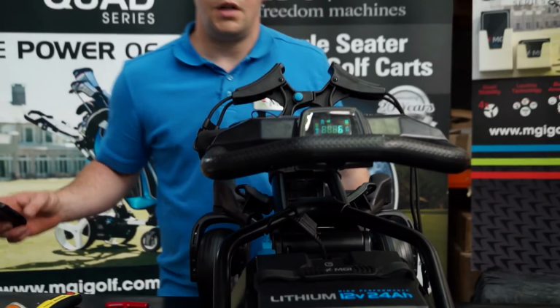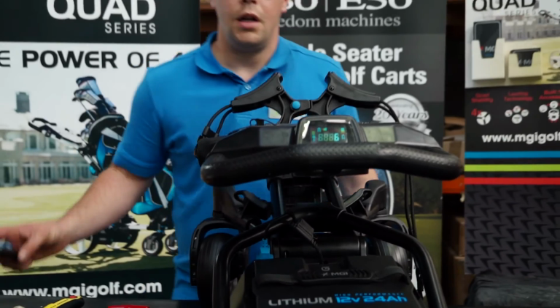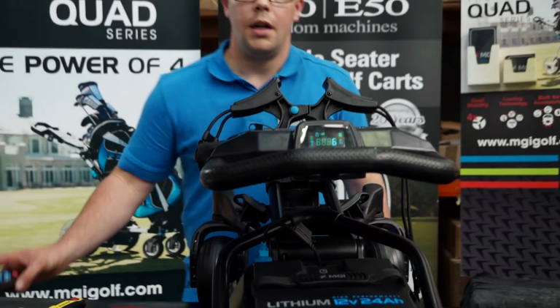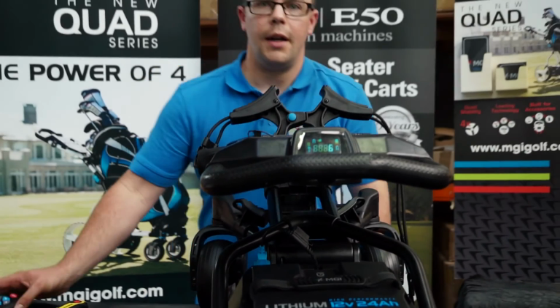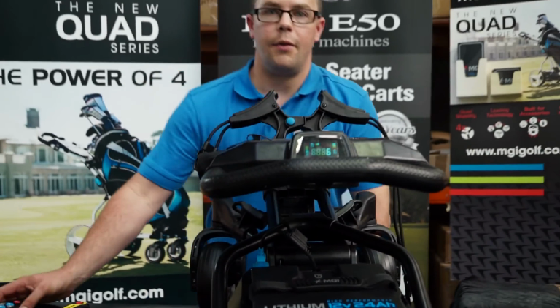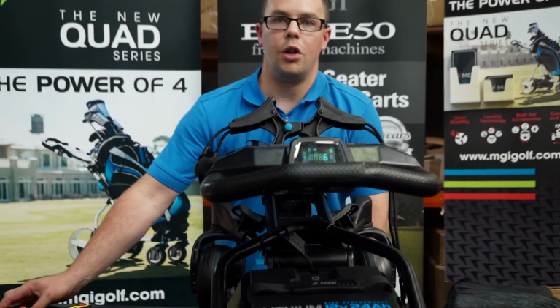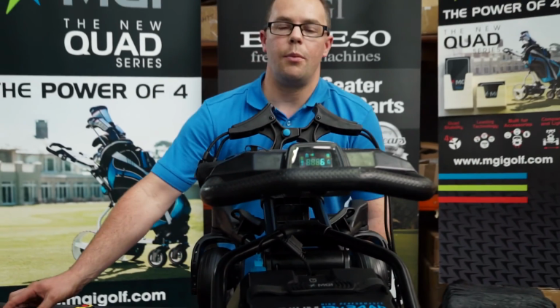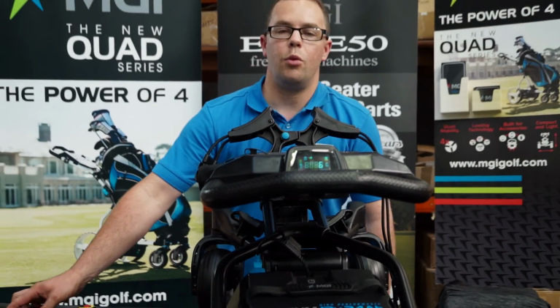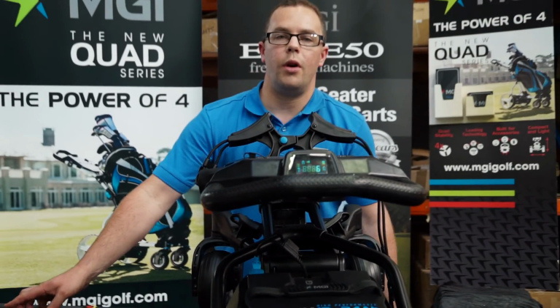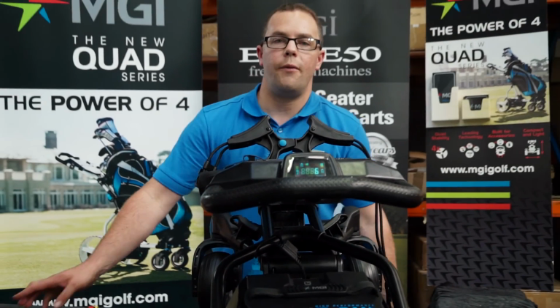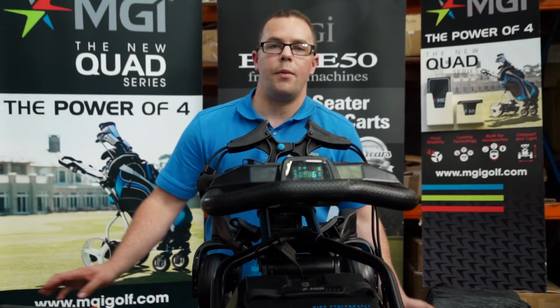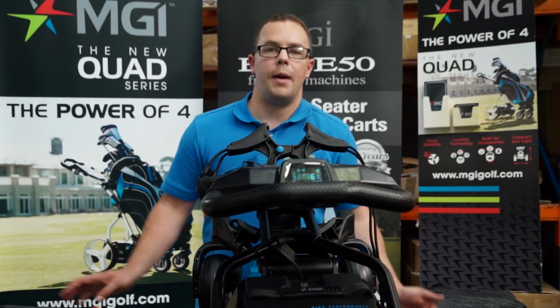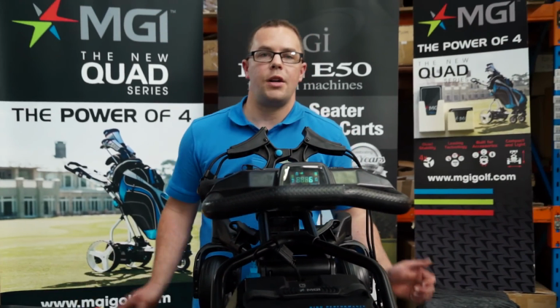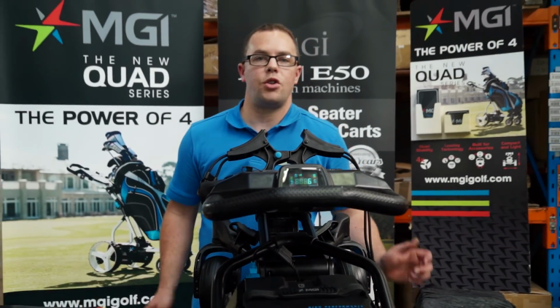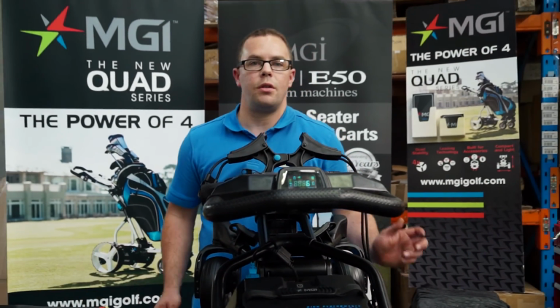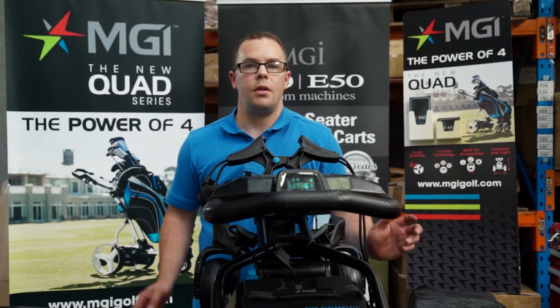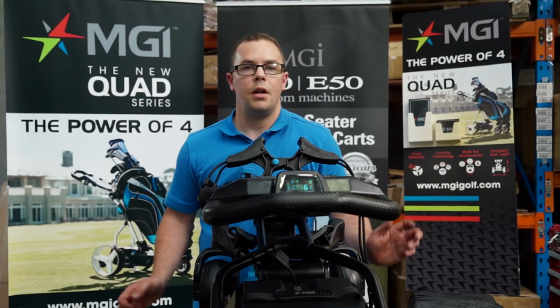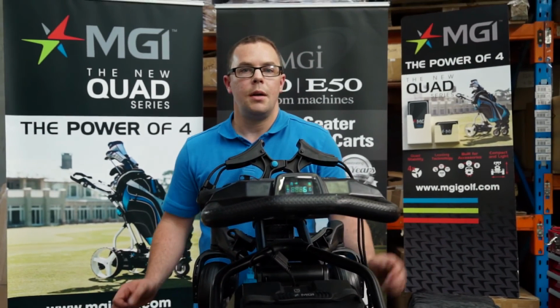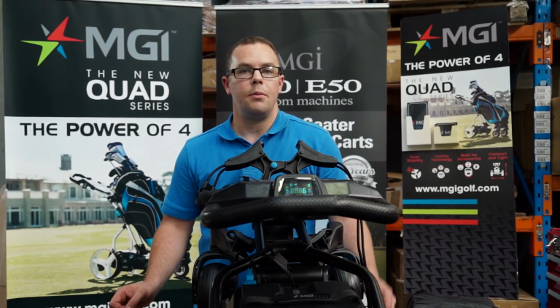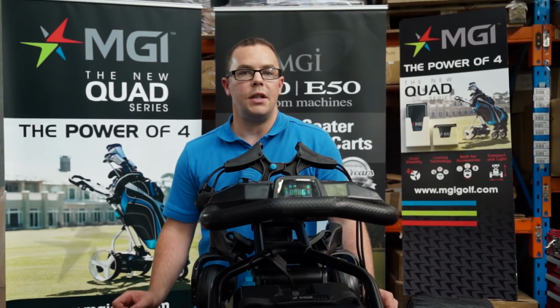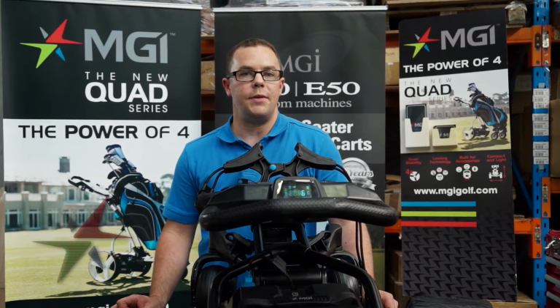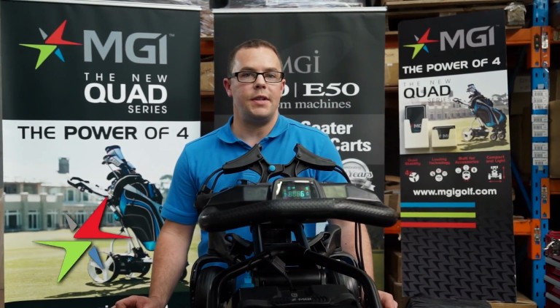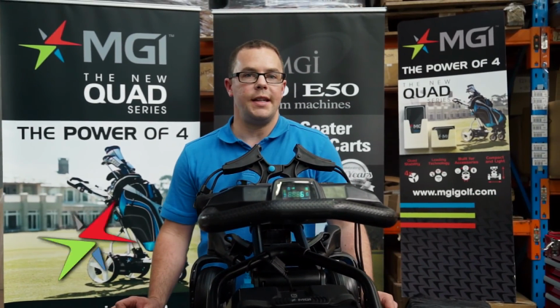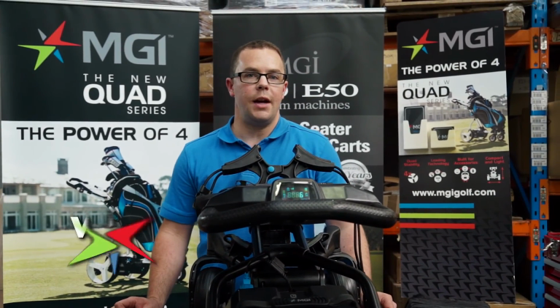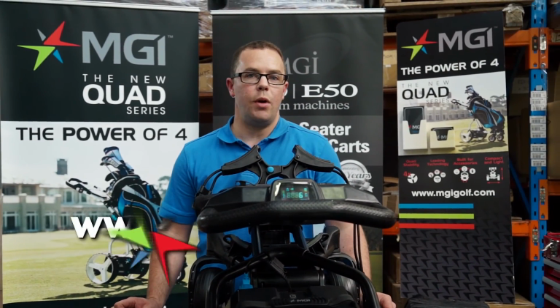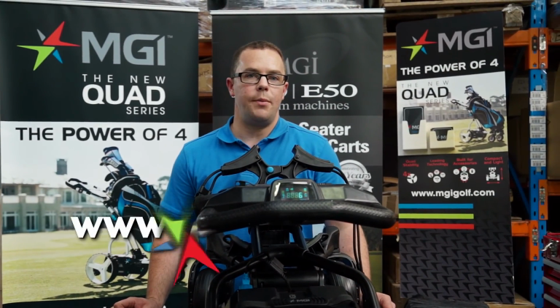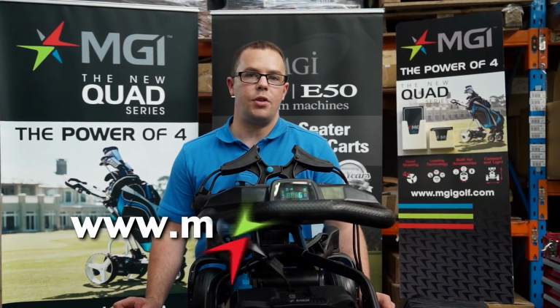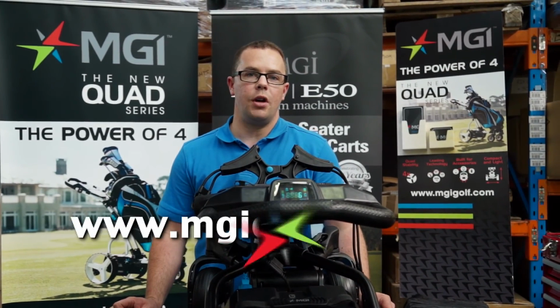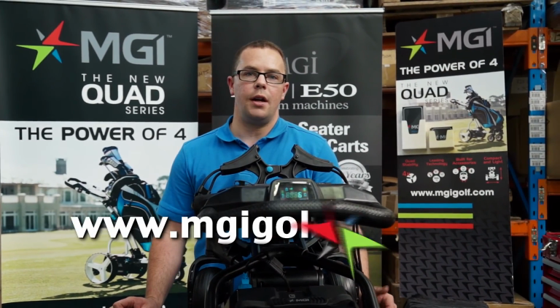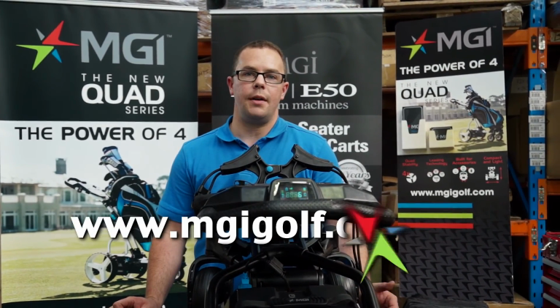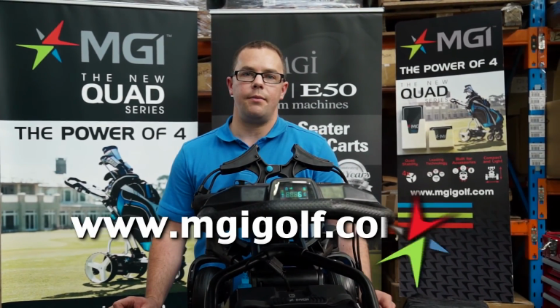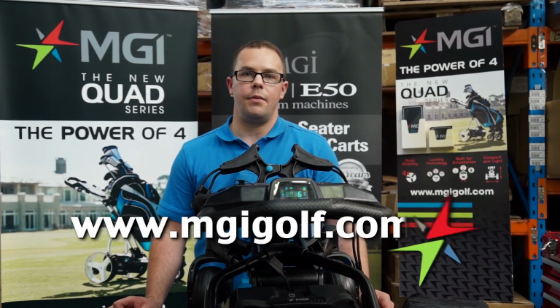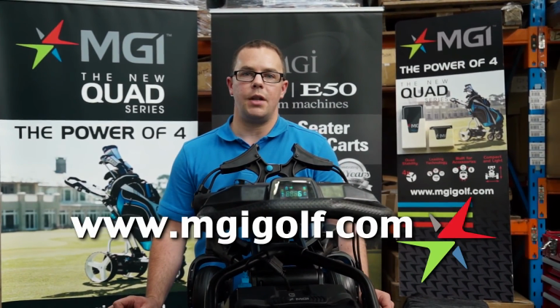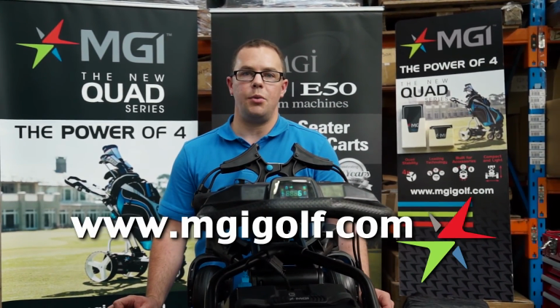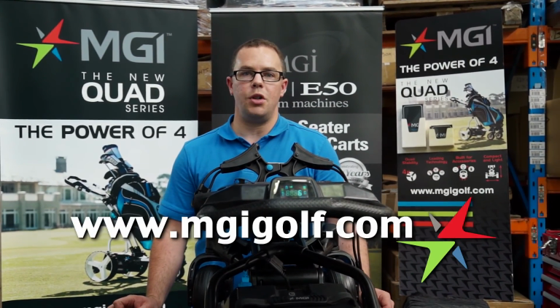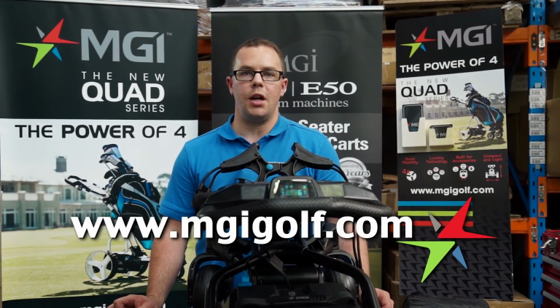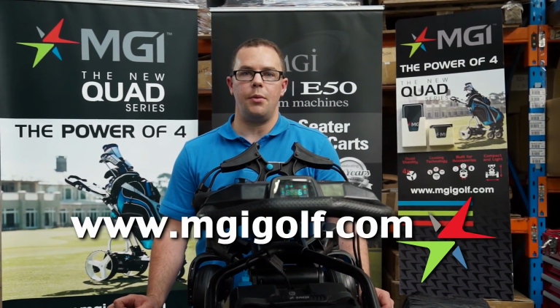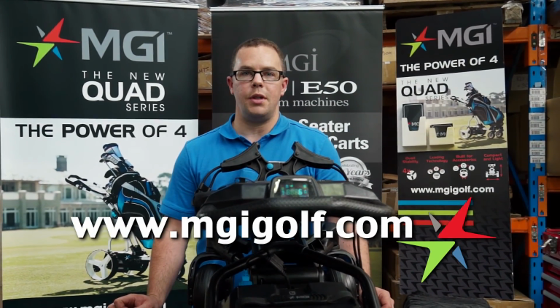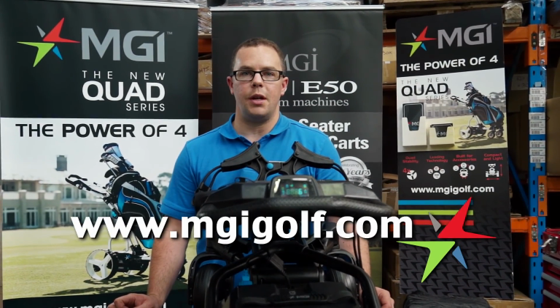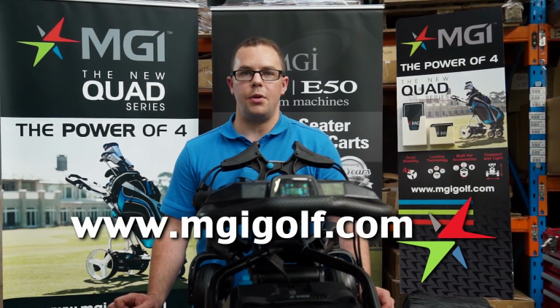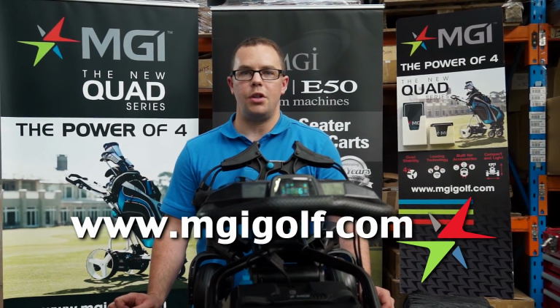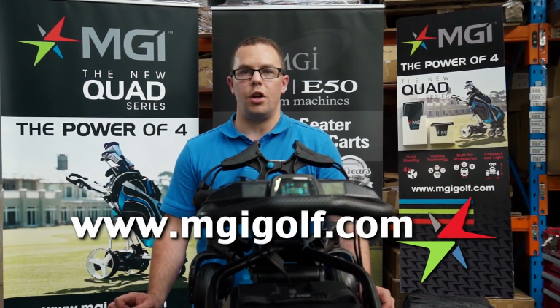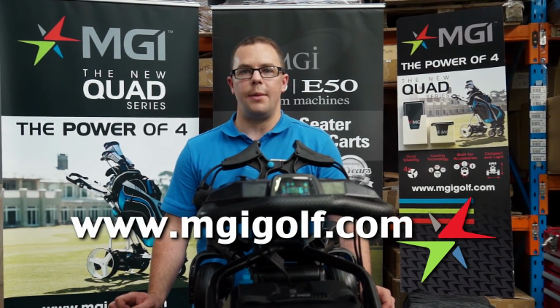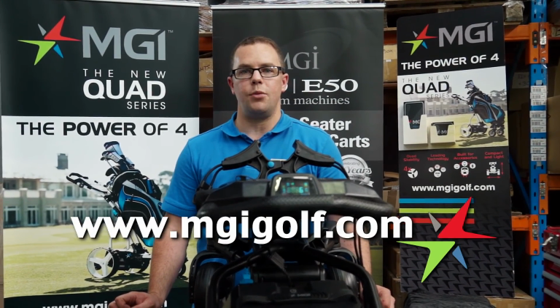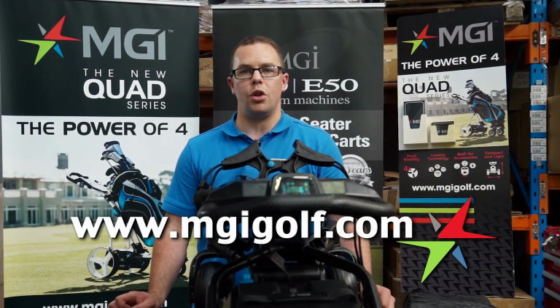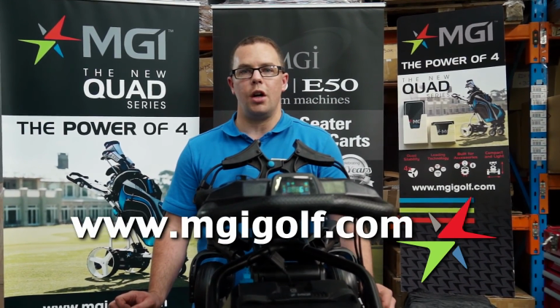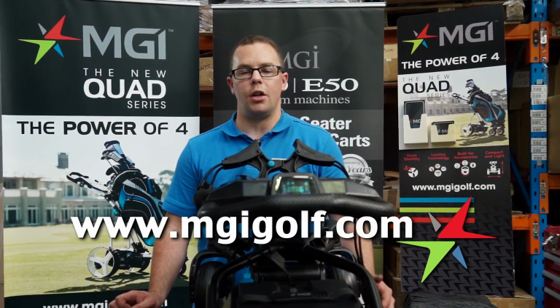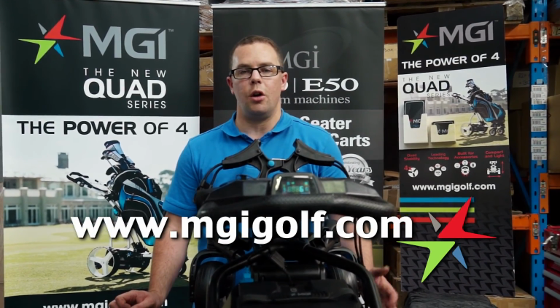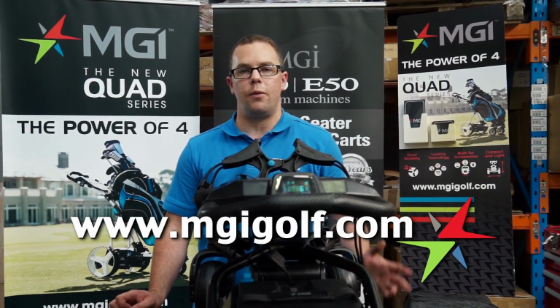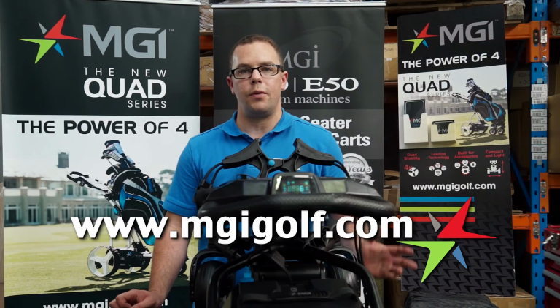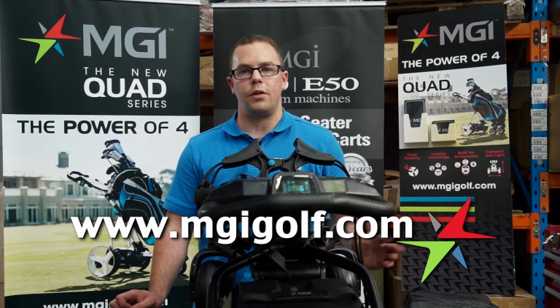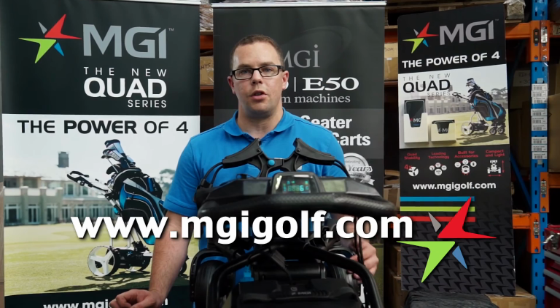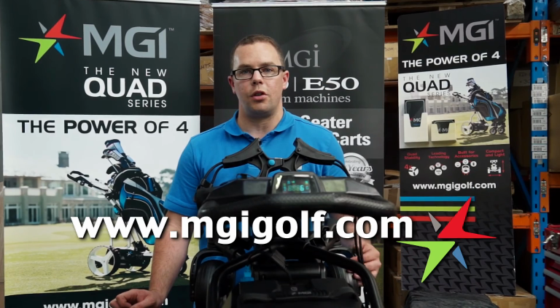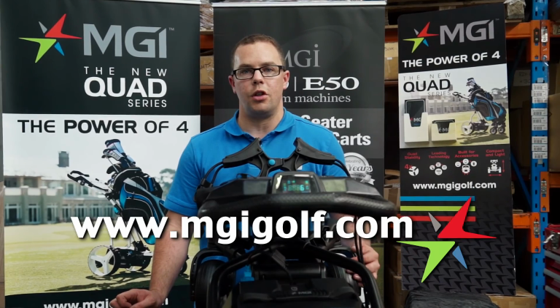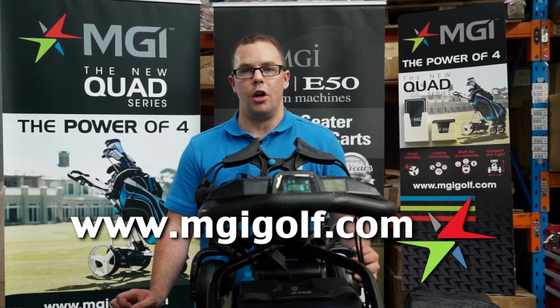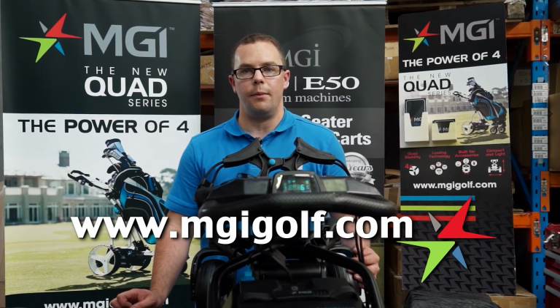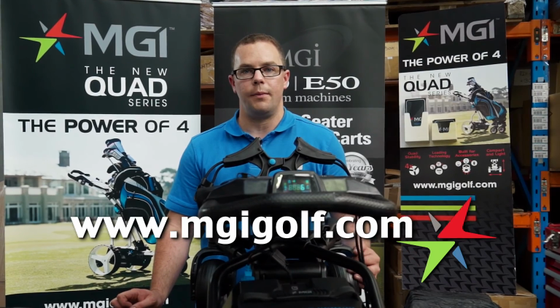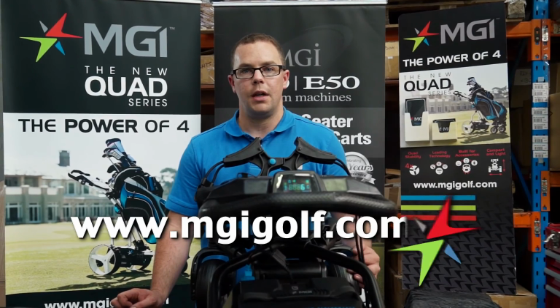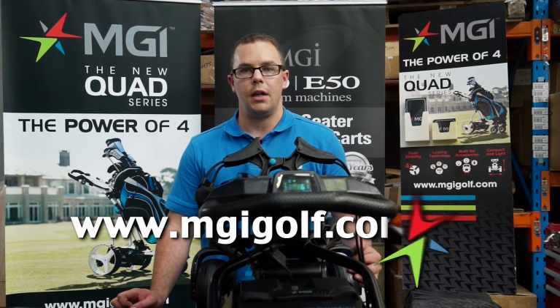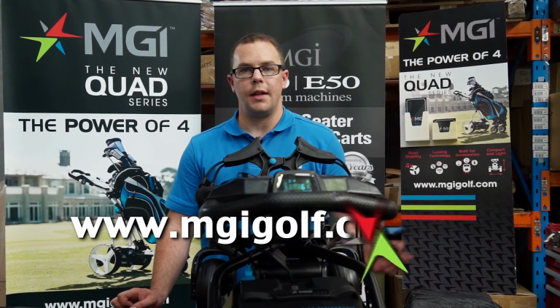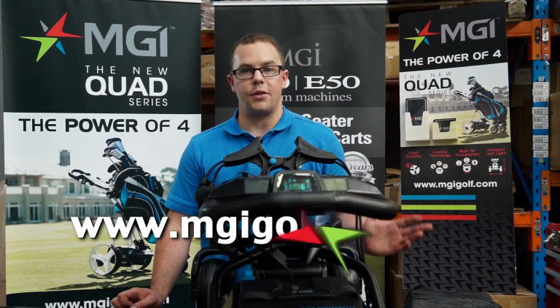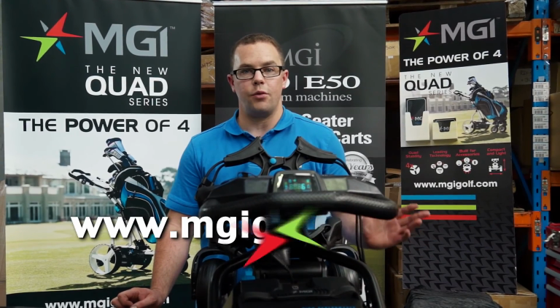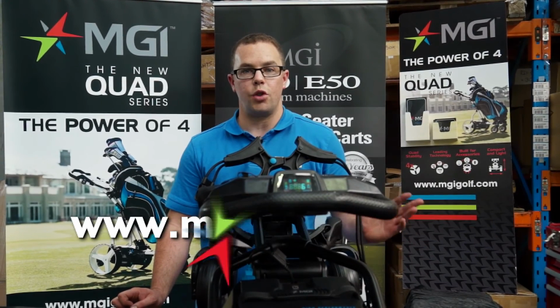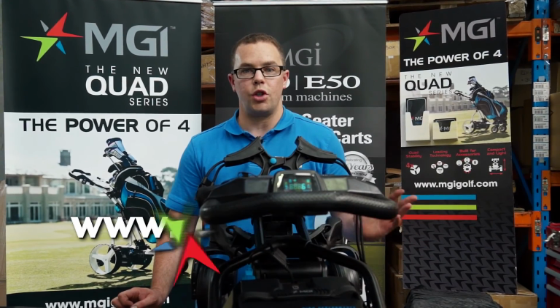If you'd like more information, please visit our website, www.mgidolf.com. Thanks for watching.